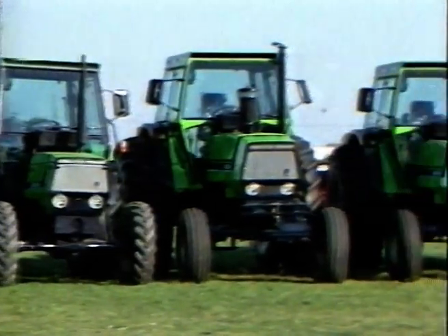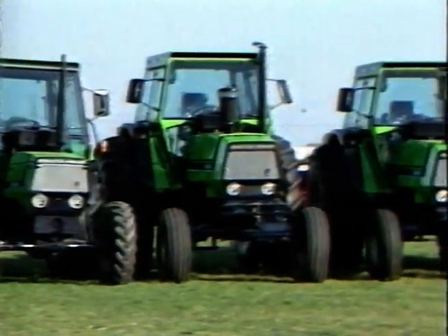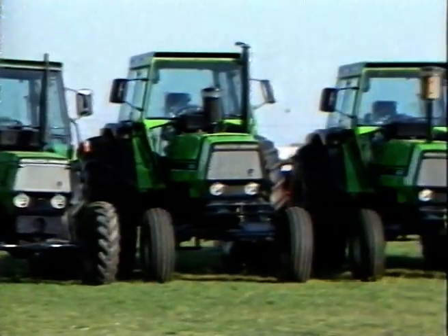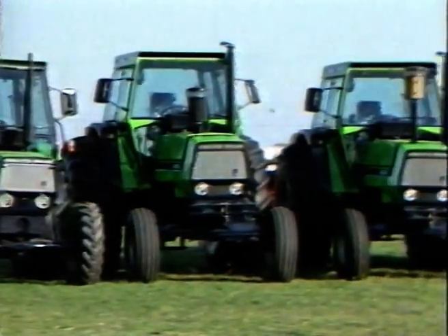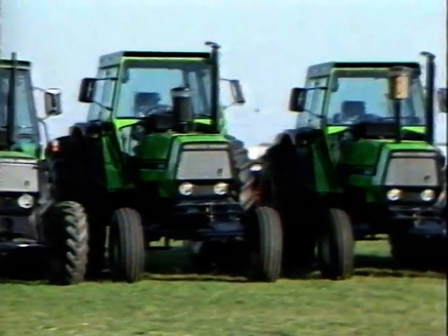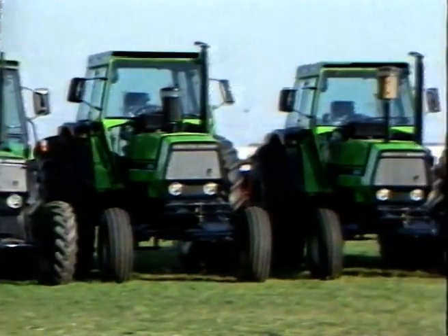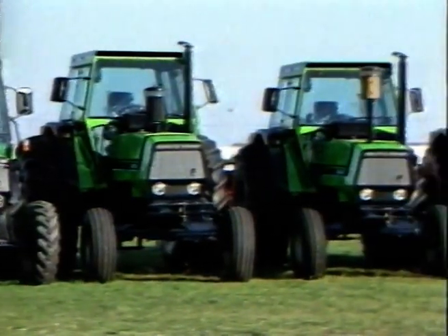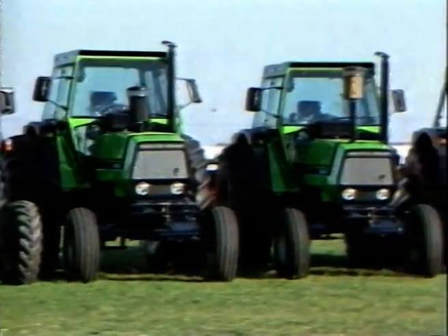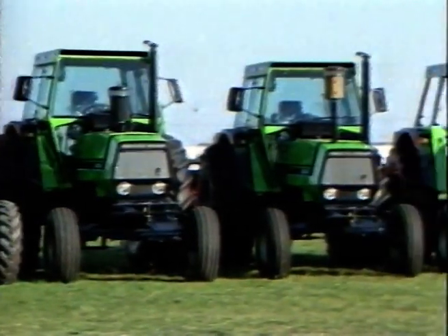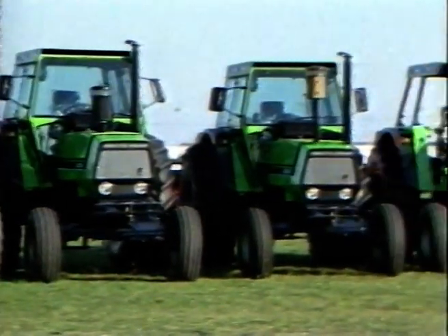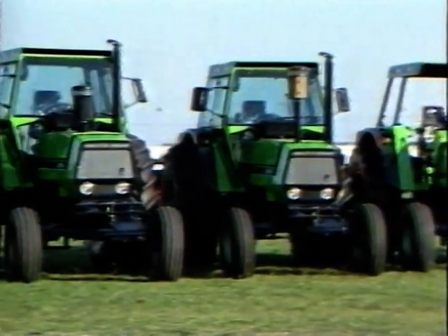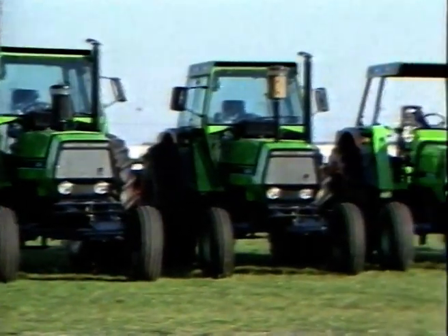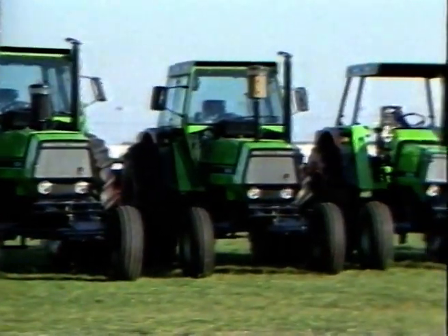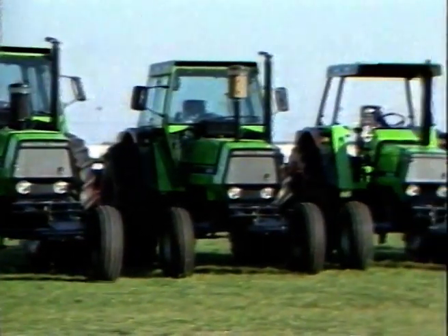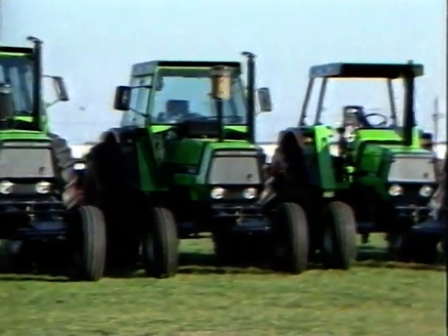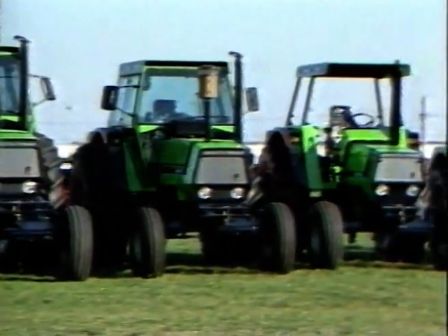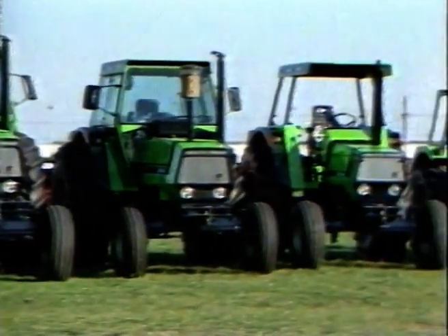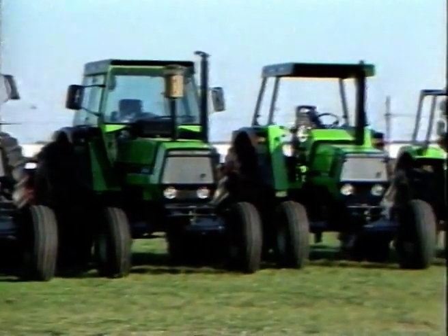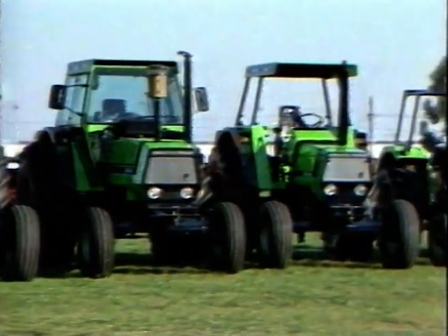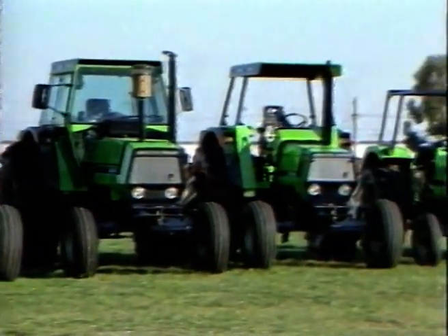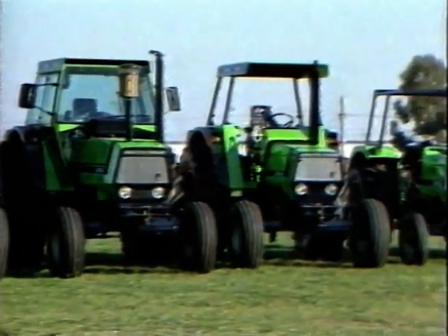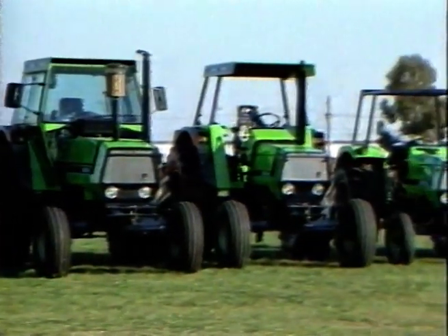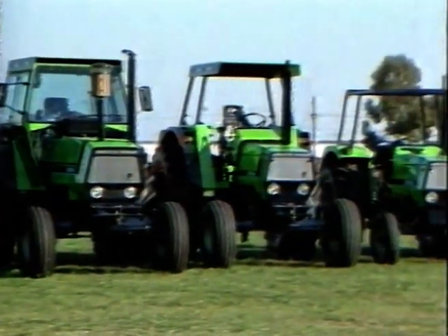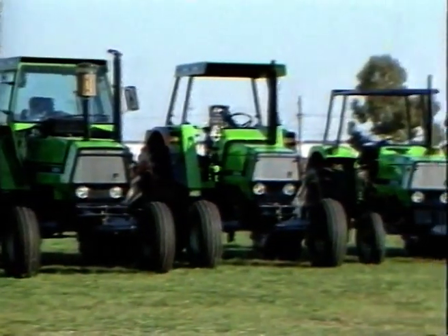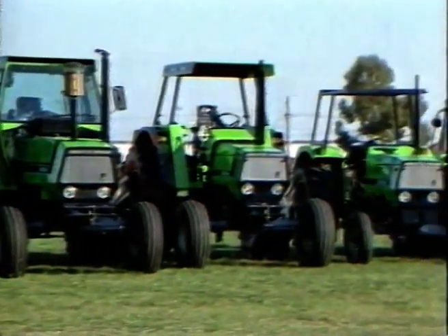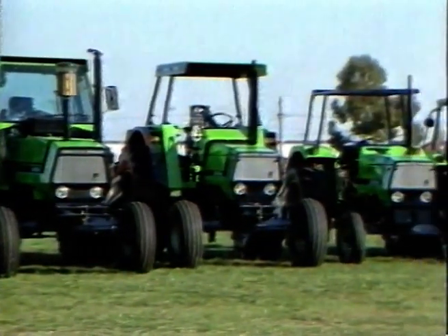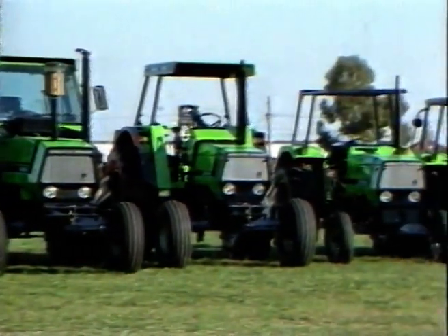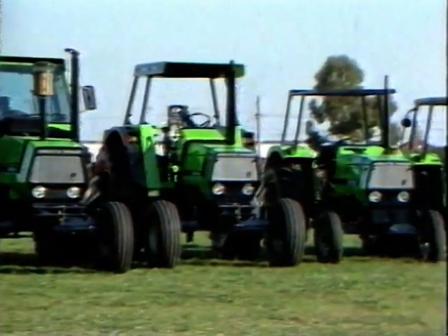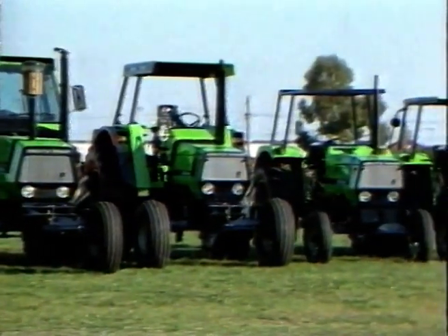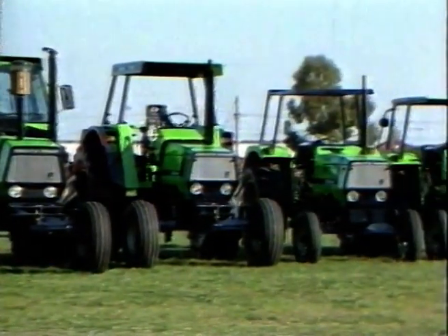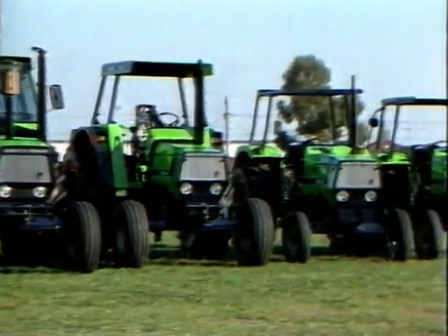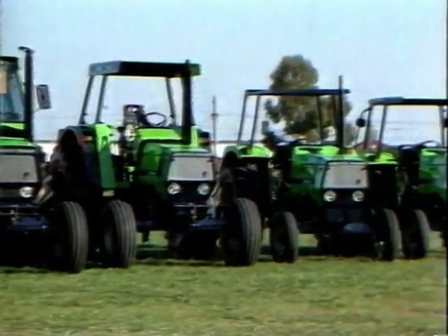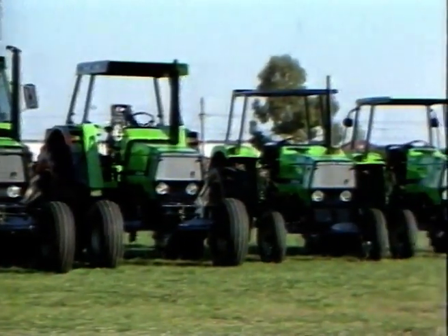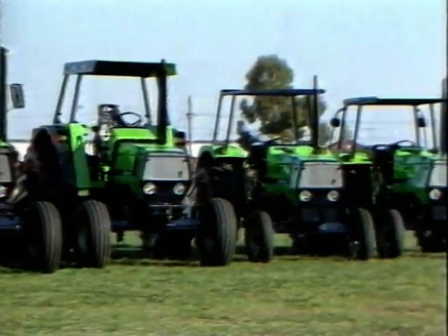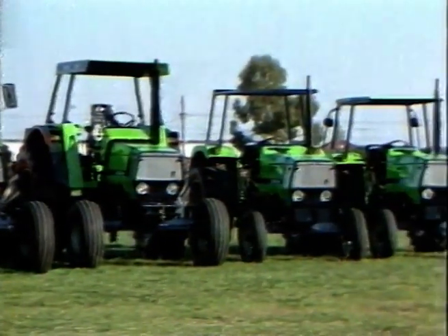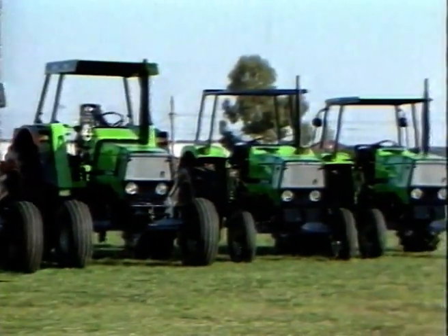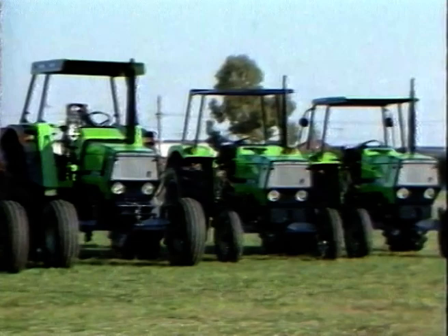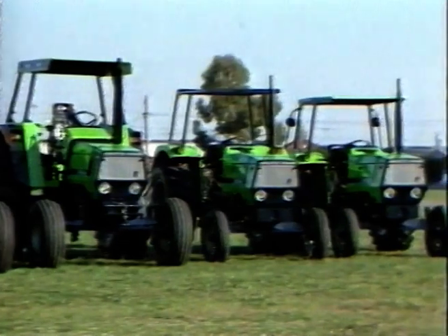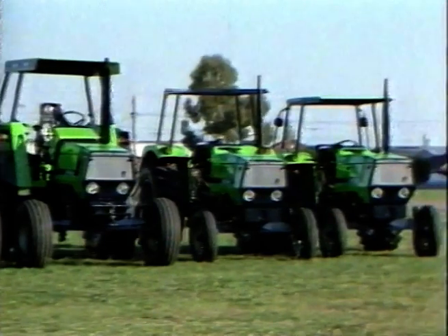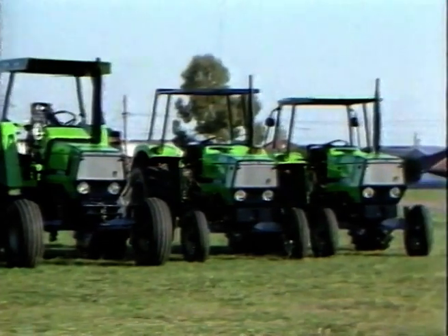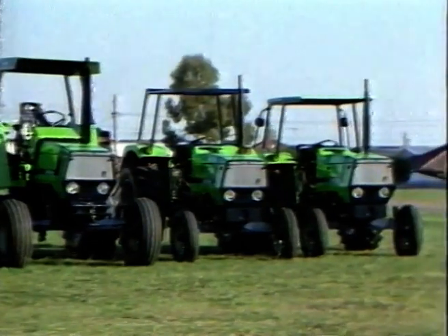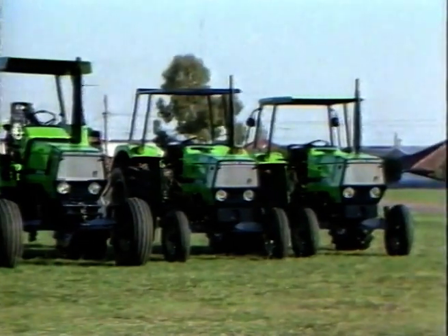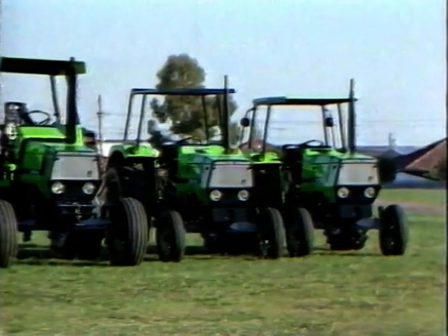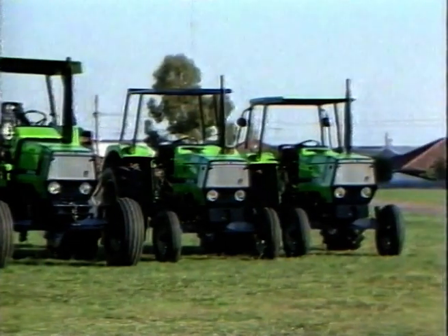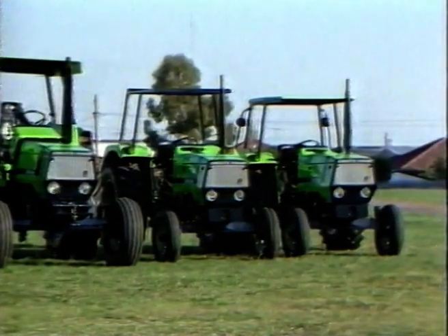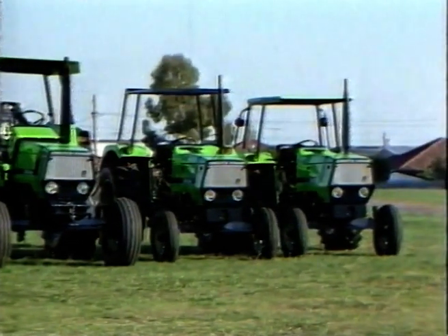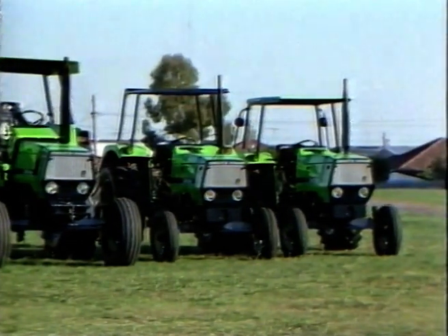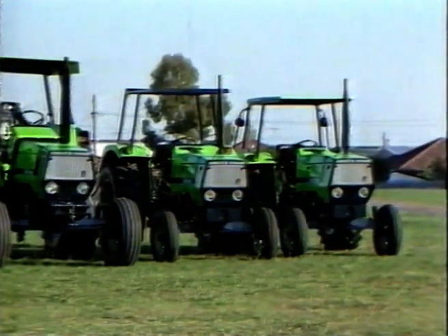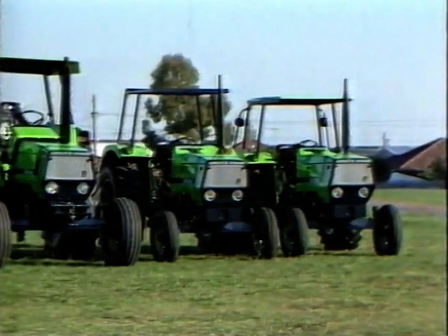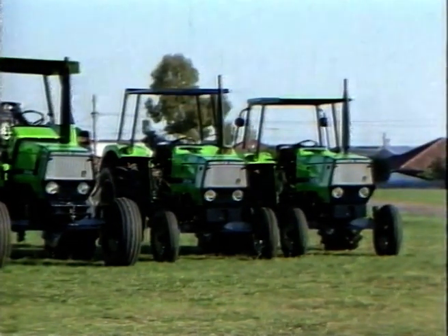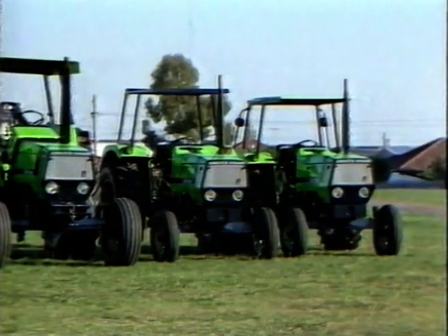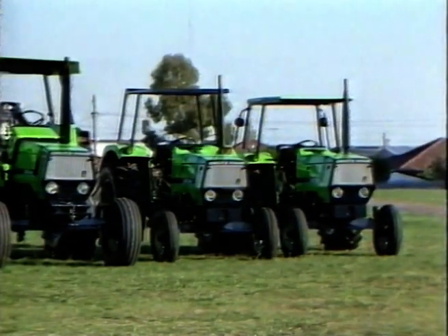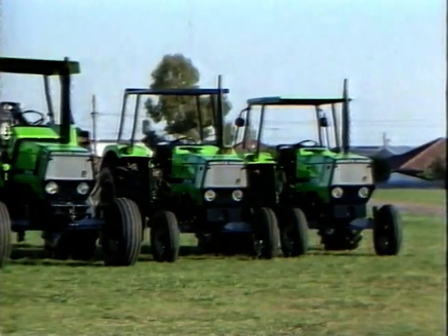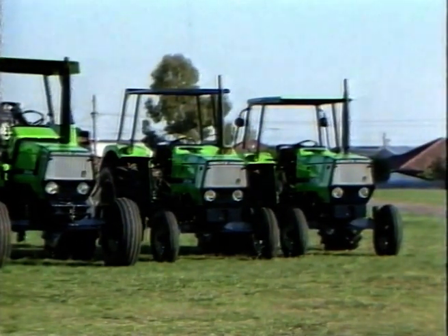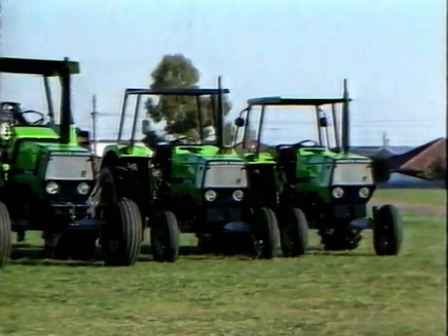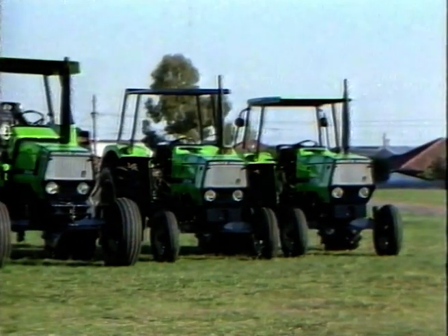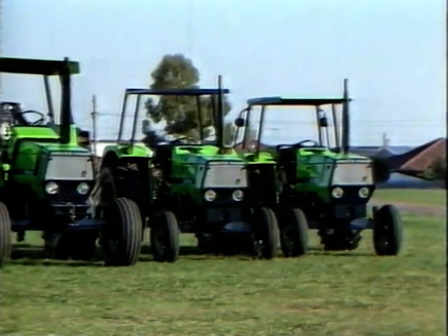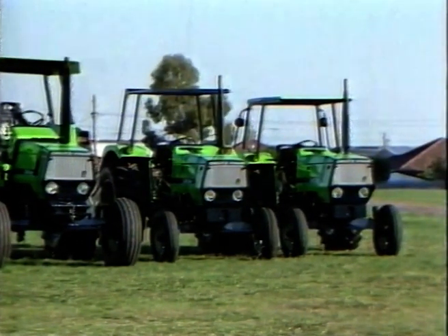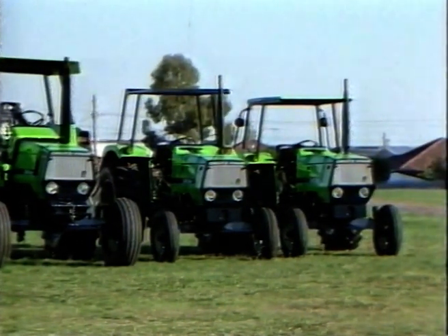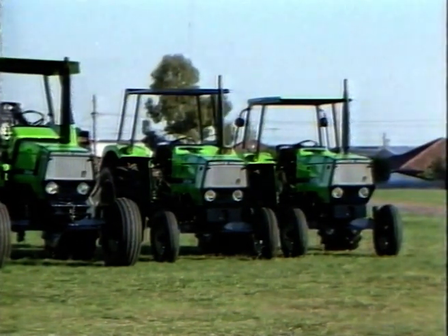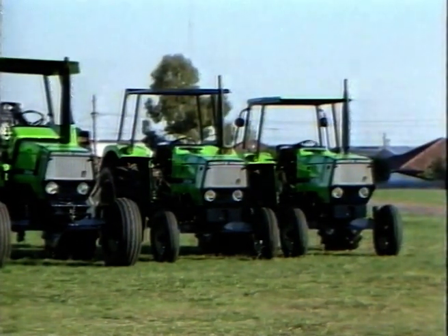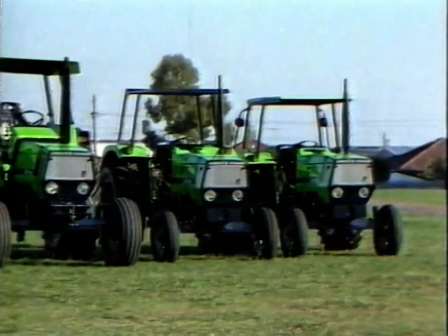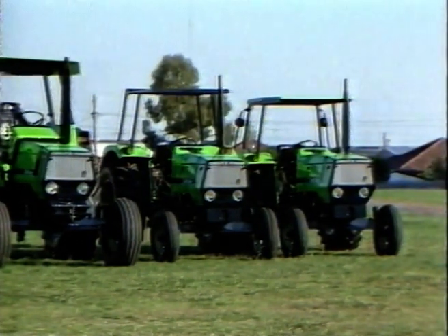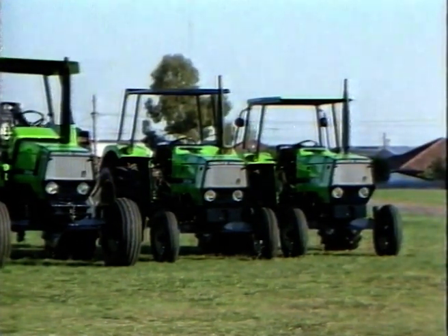Deutz-Fahr DX: leaders in the field. Now available from 46 to 220 DIN horsepower.